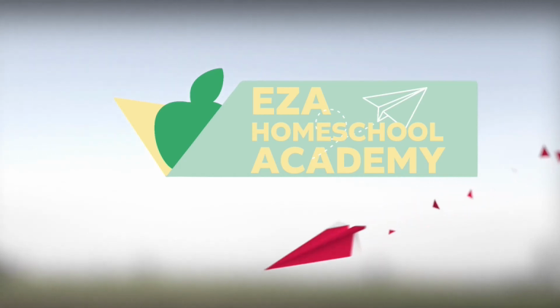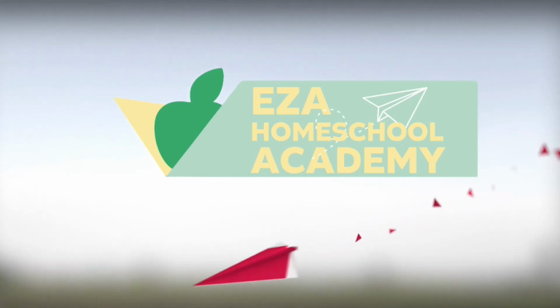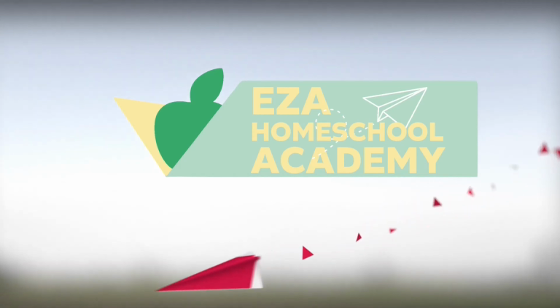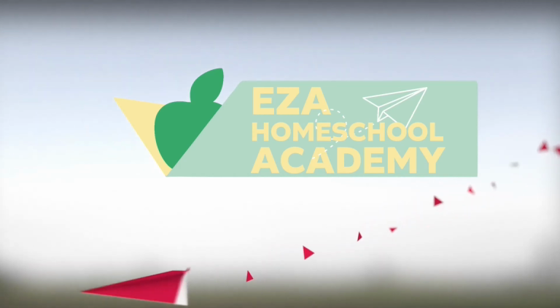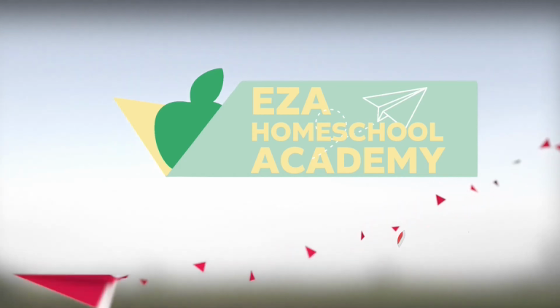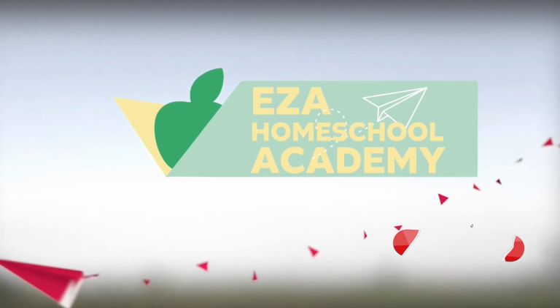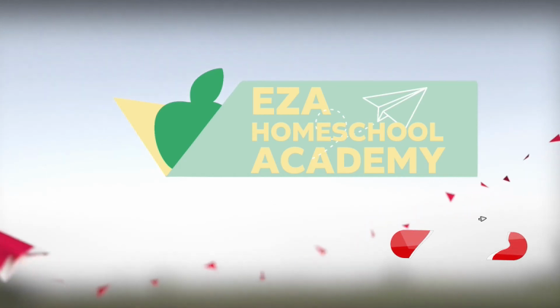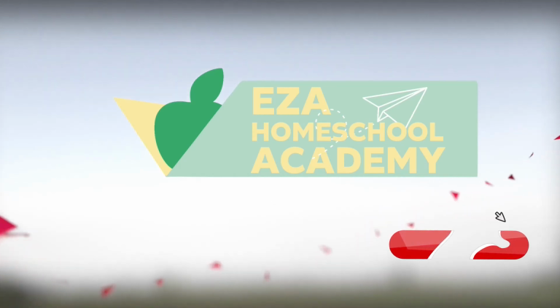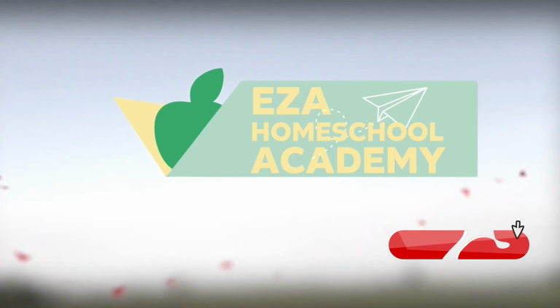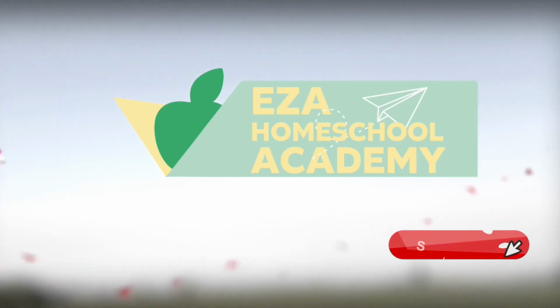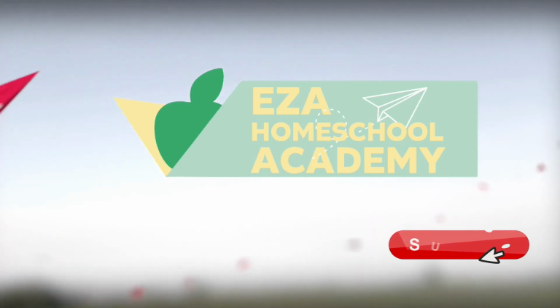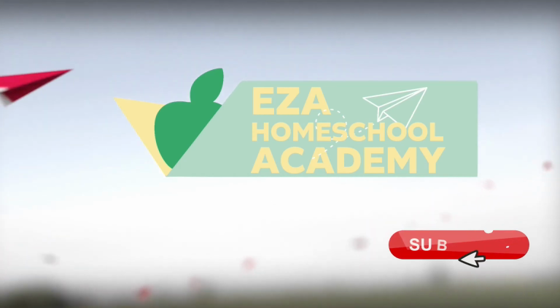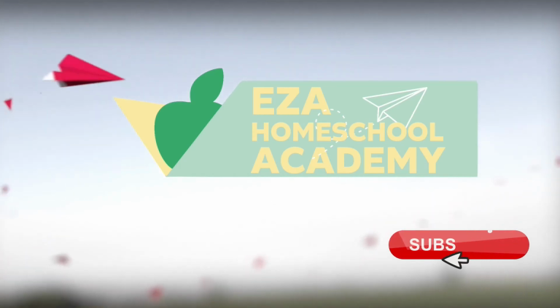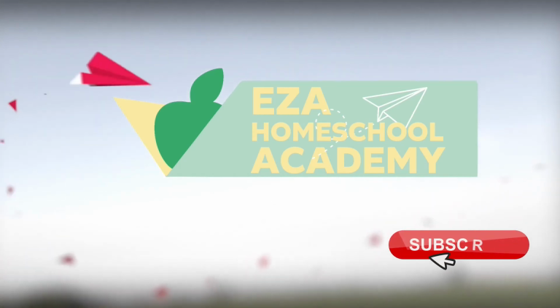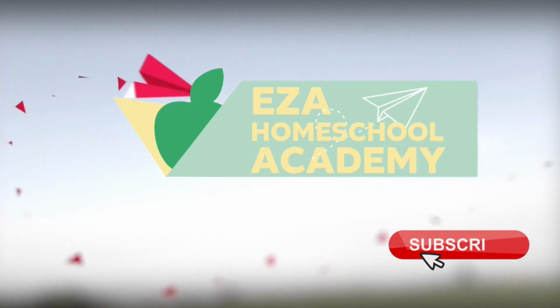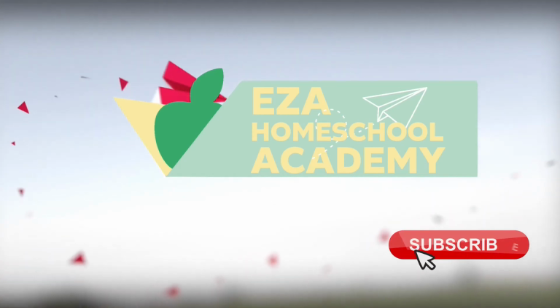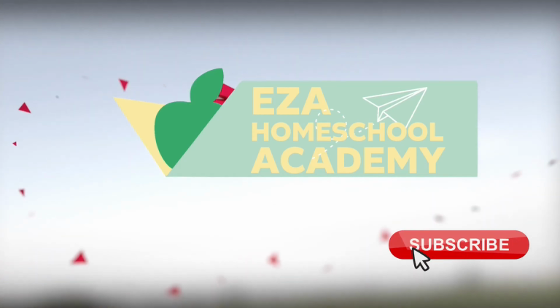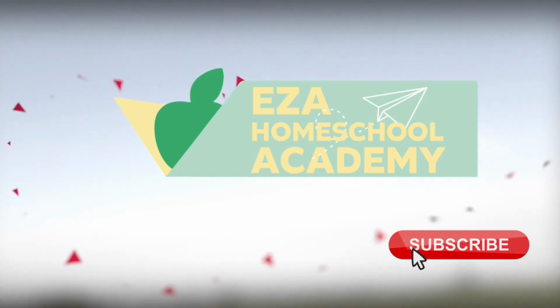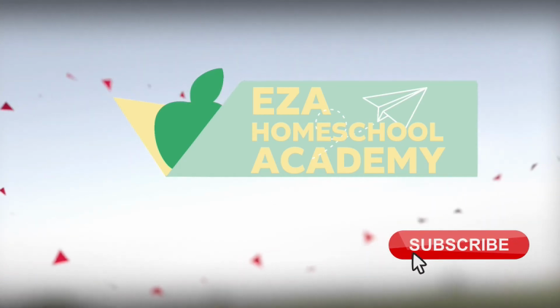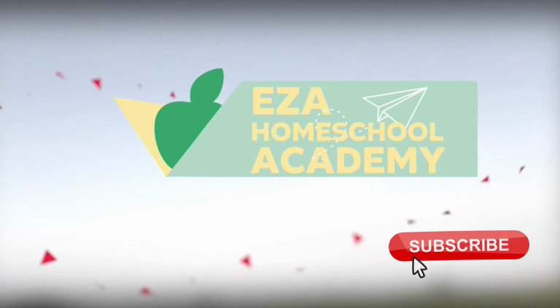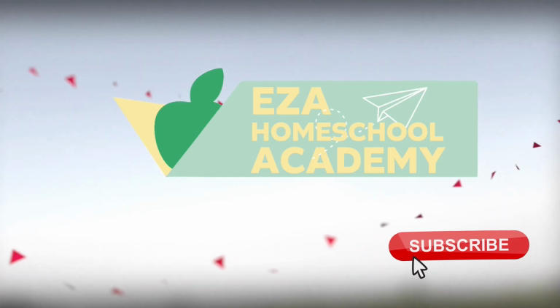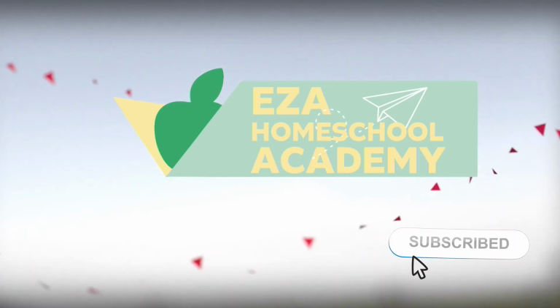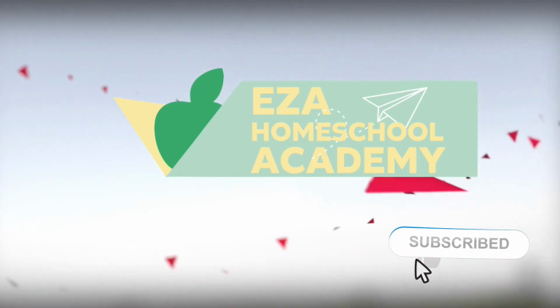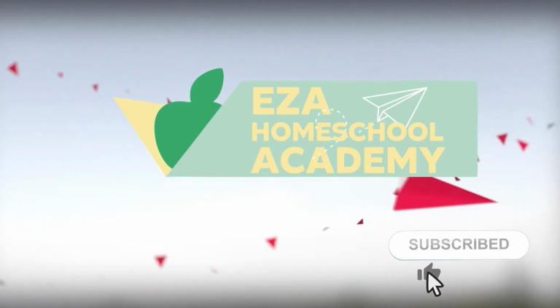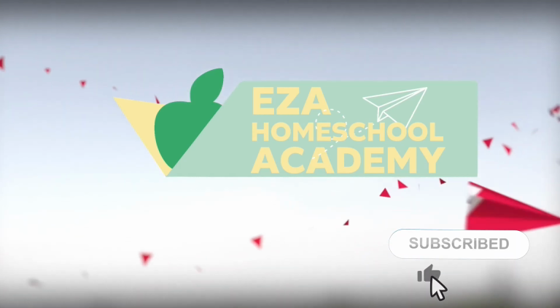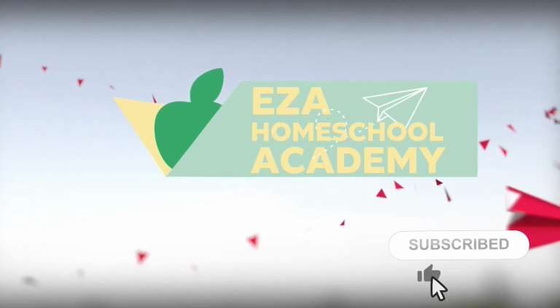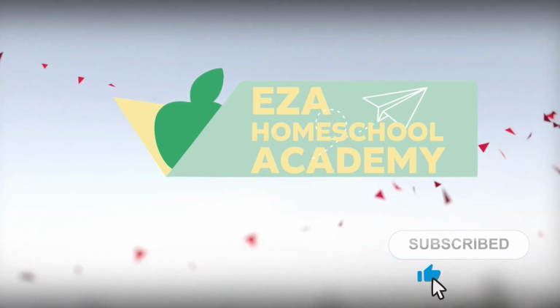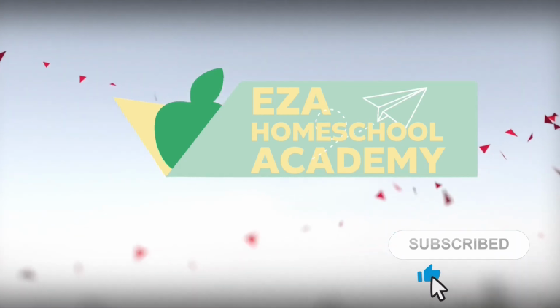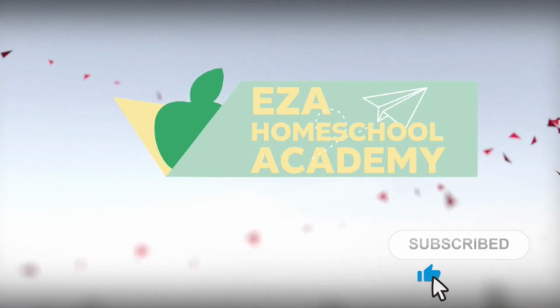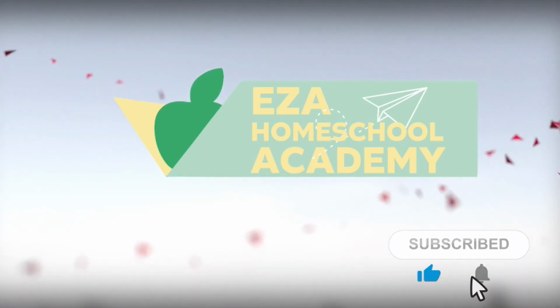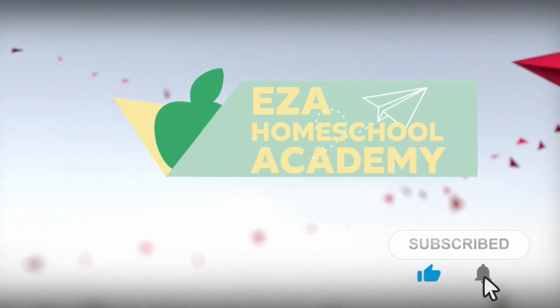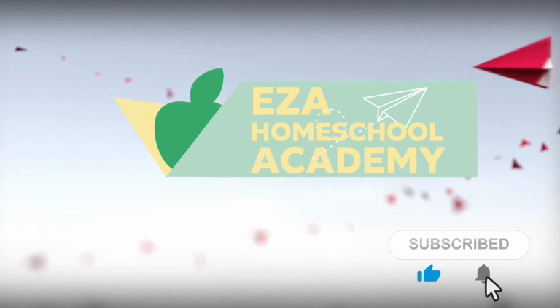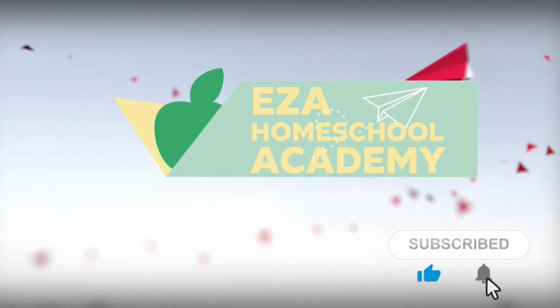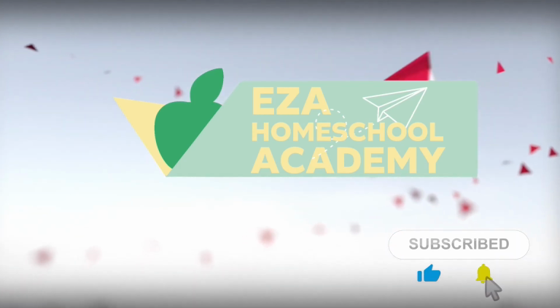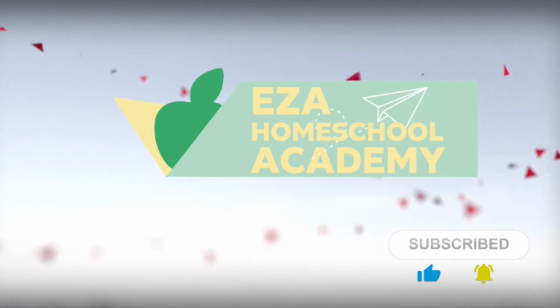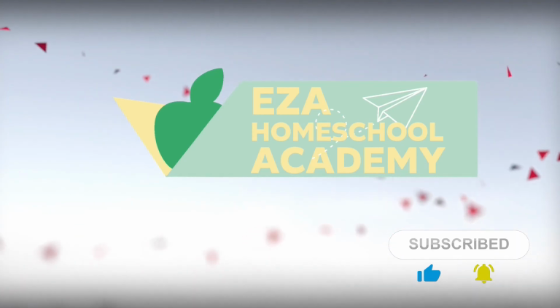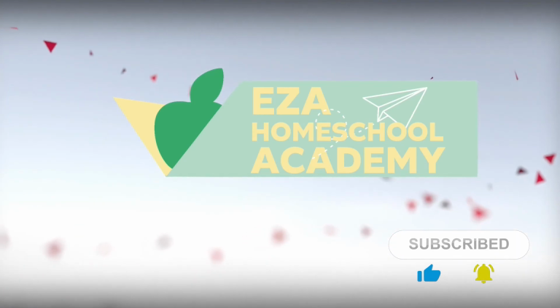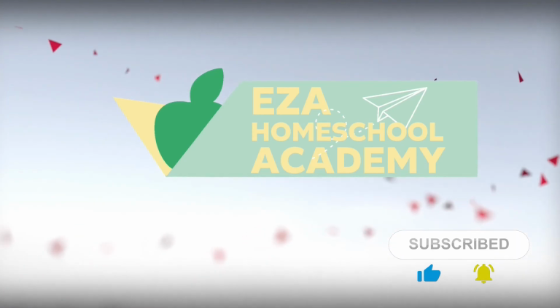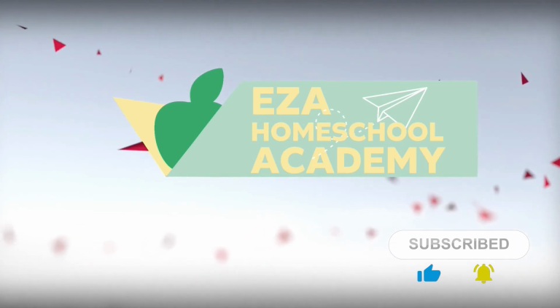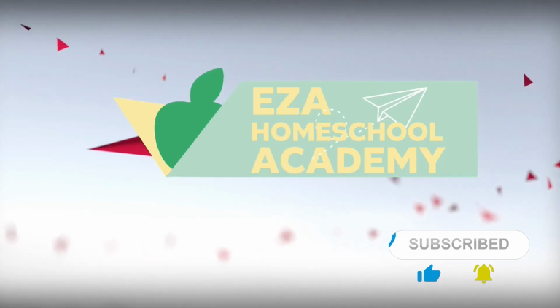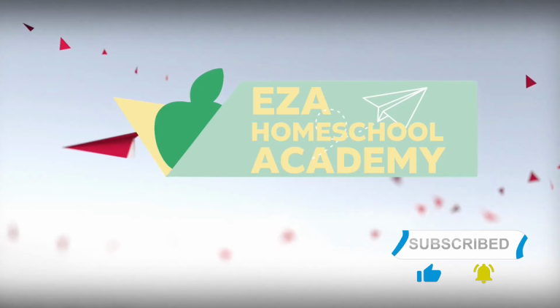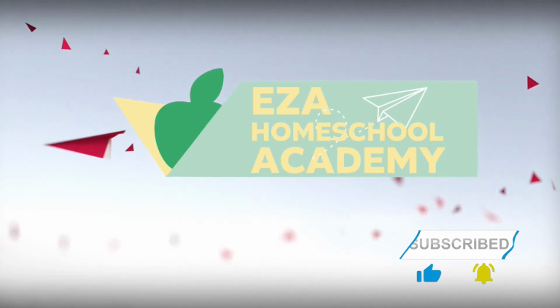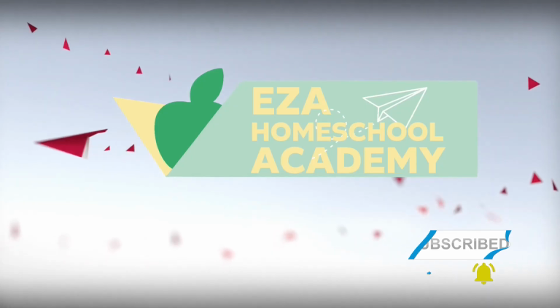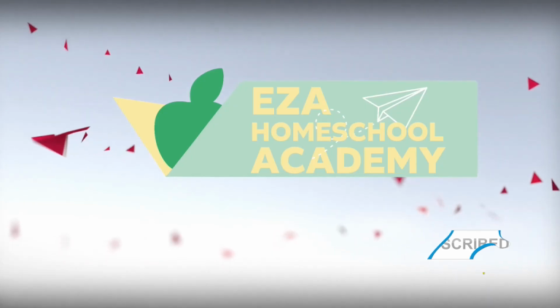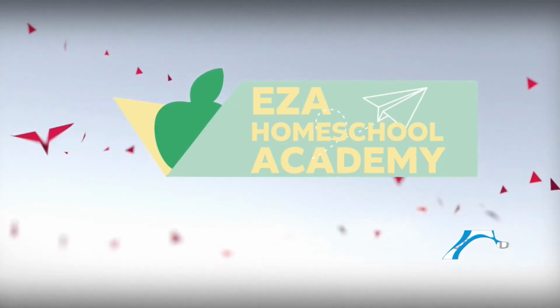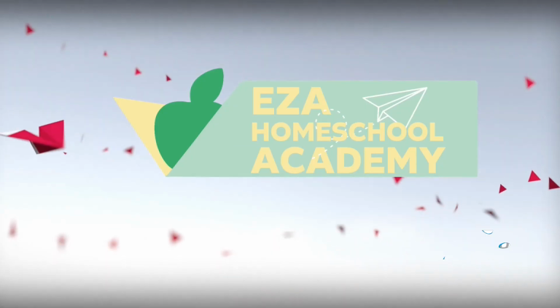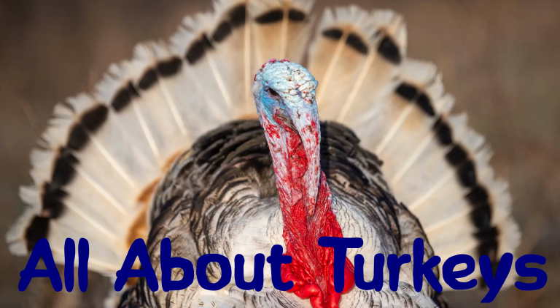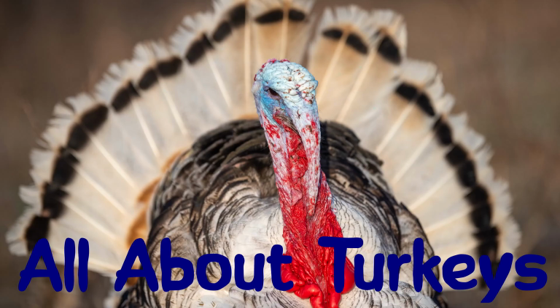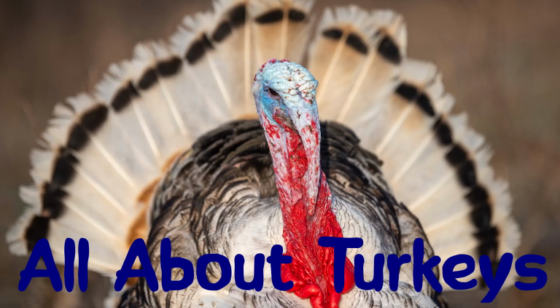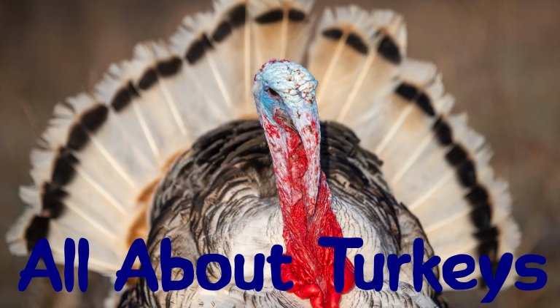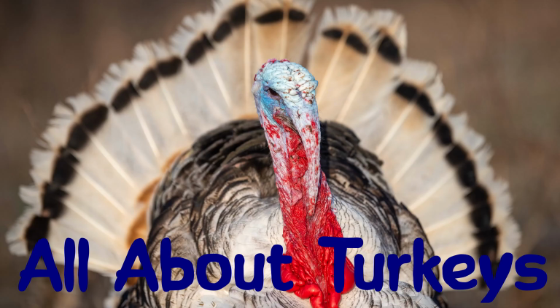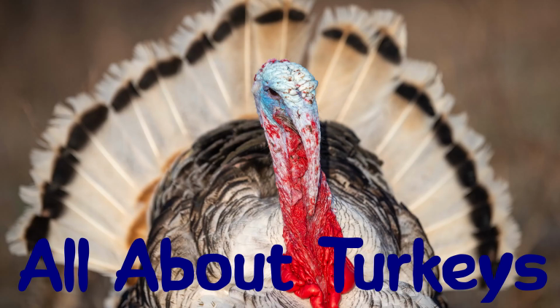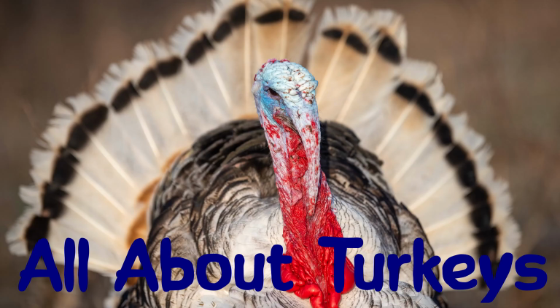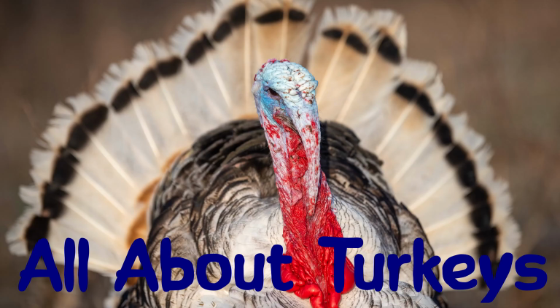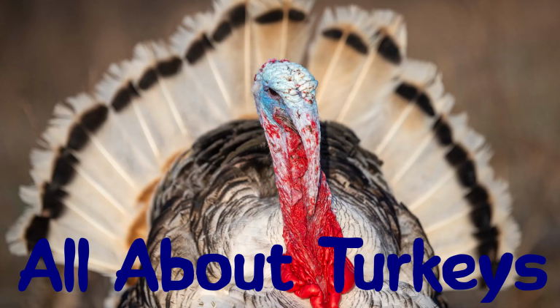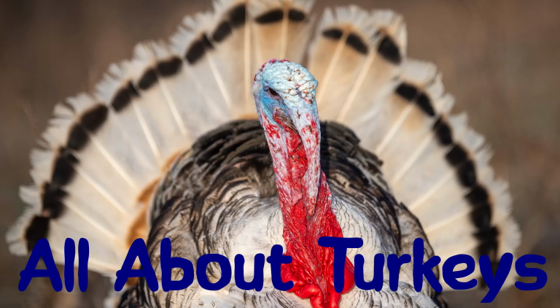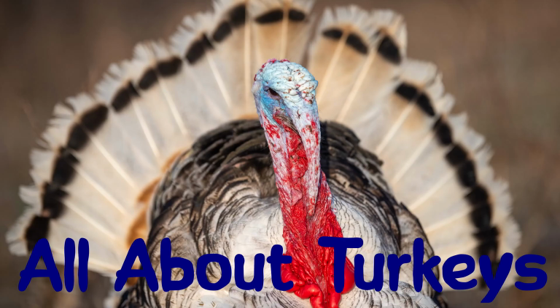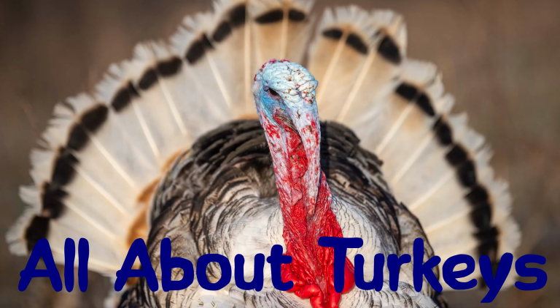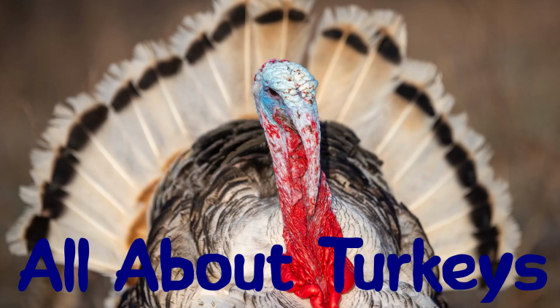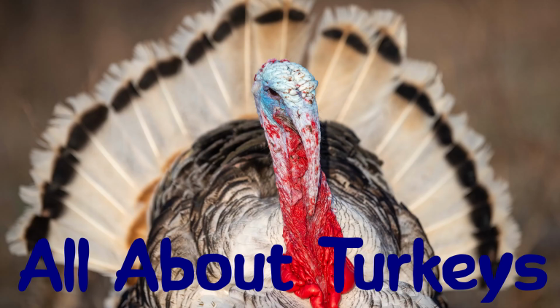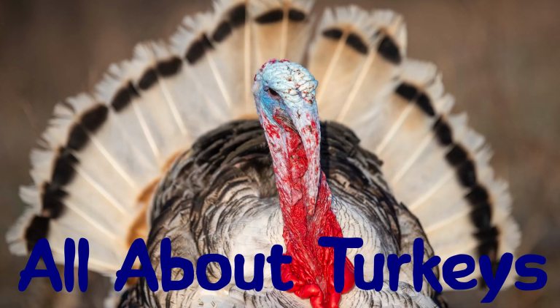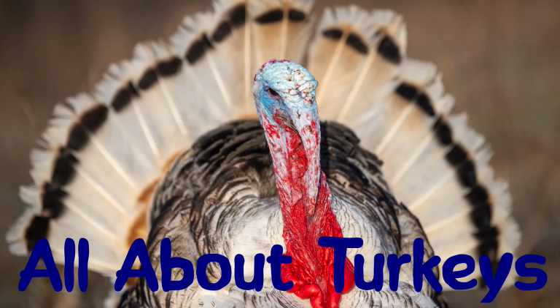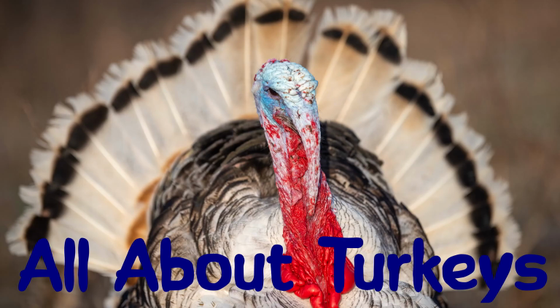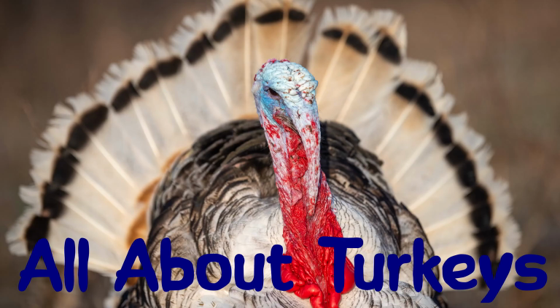Welcome to EZ-A Homeschool Academy. Let's learn about turkeys.